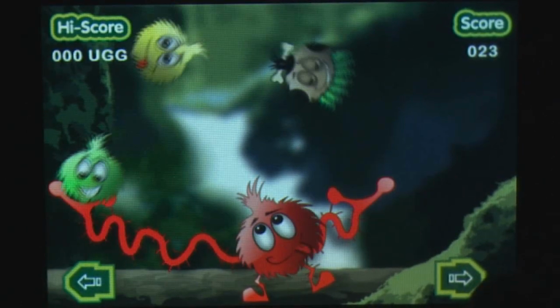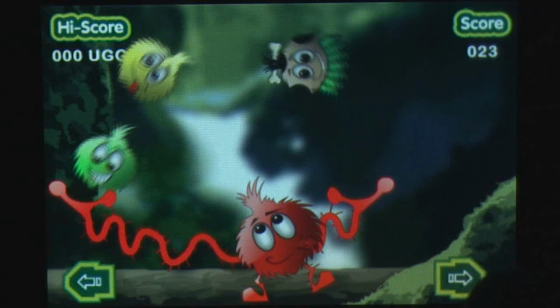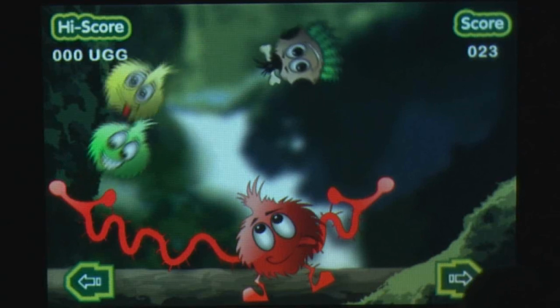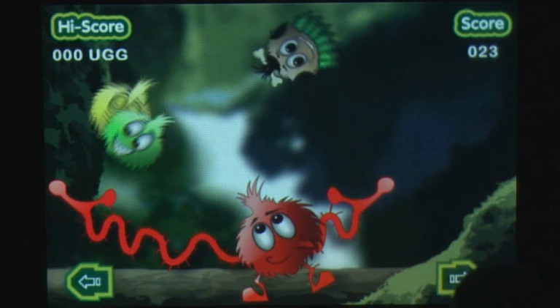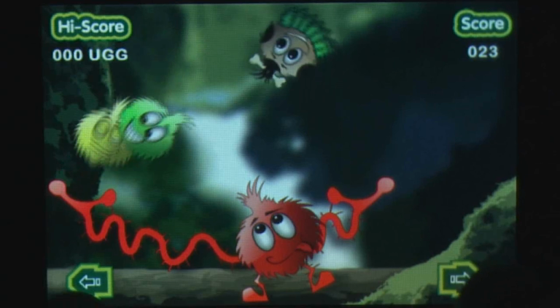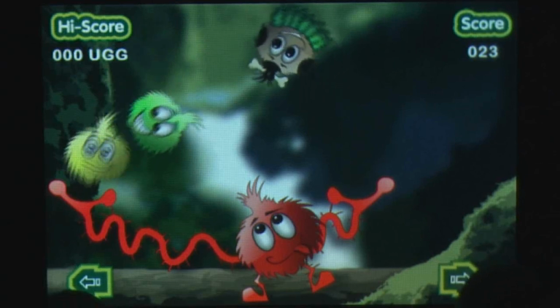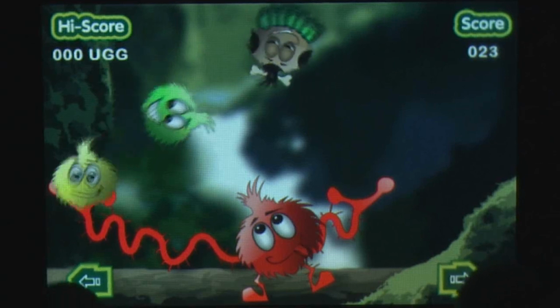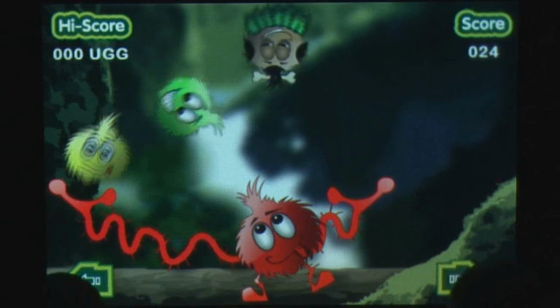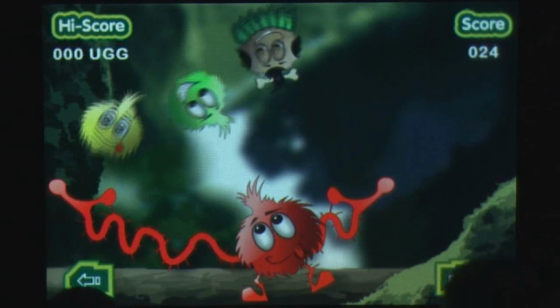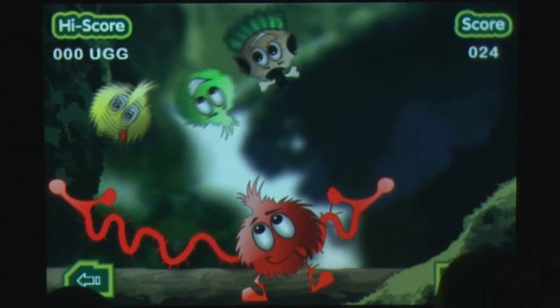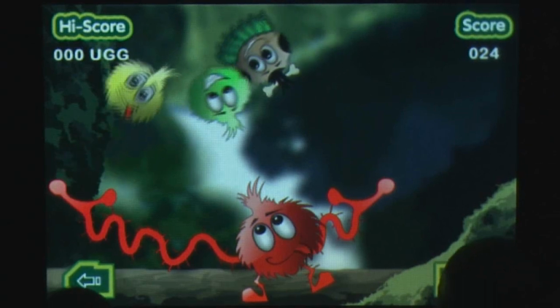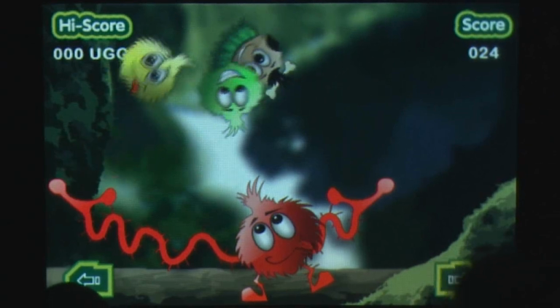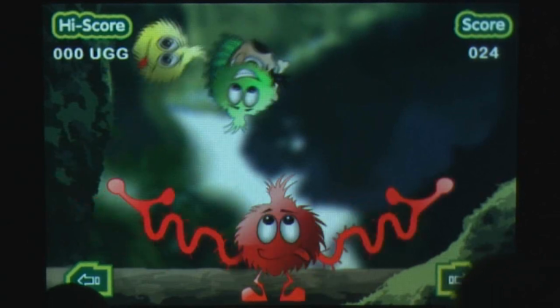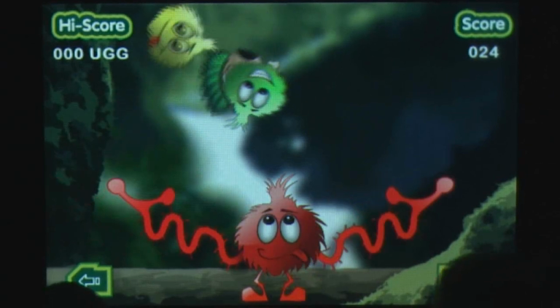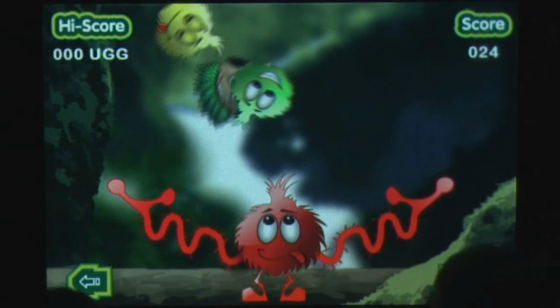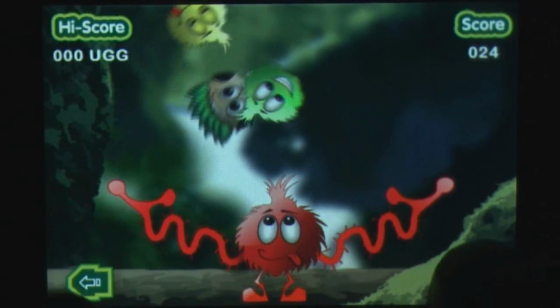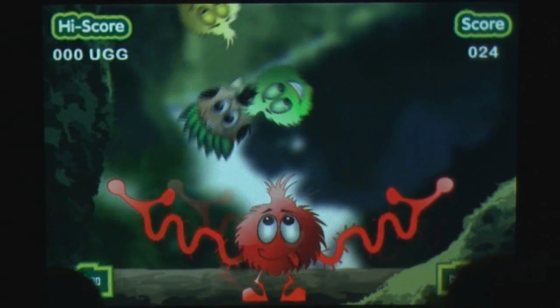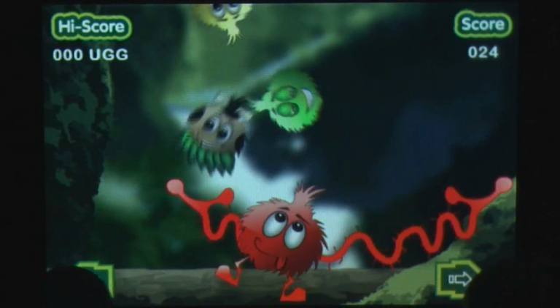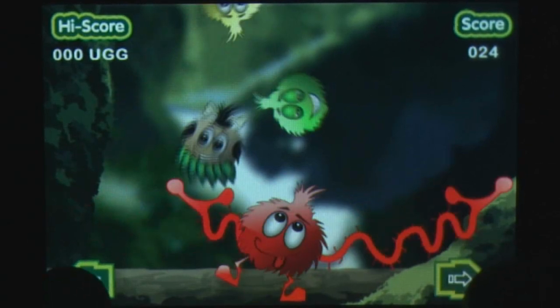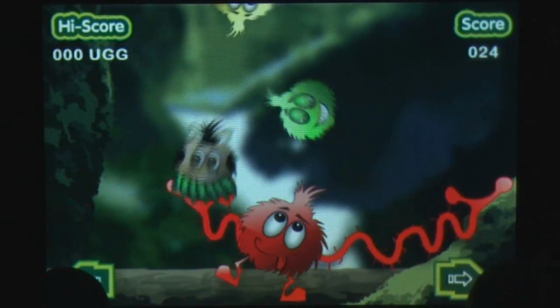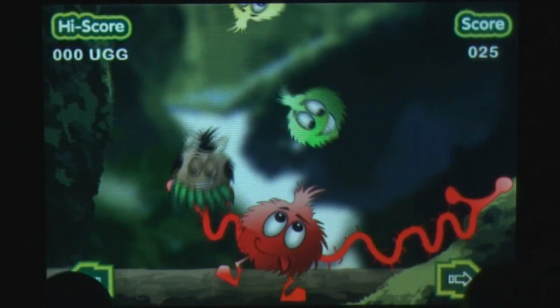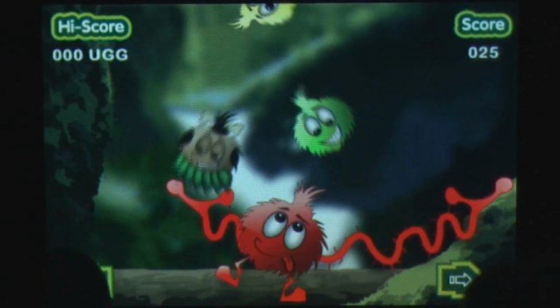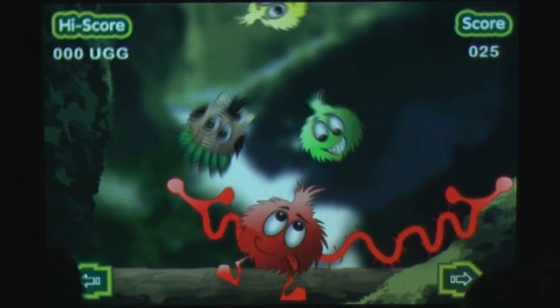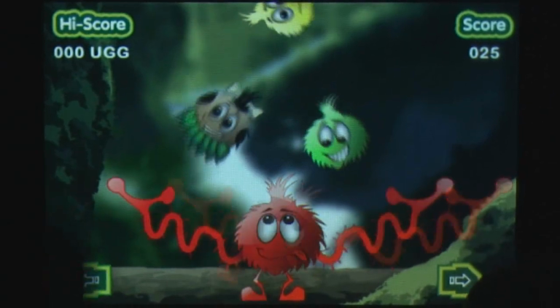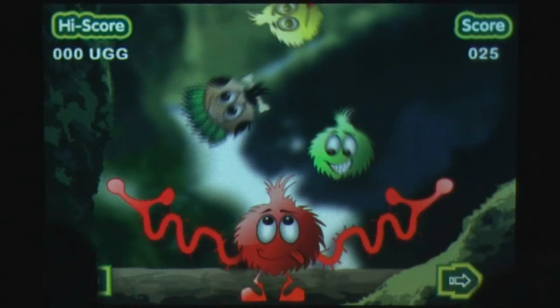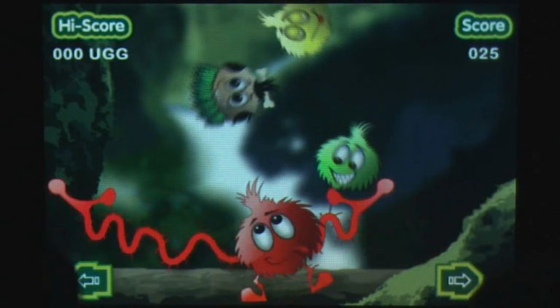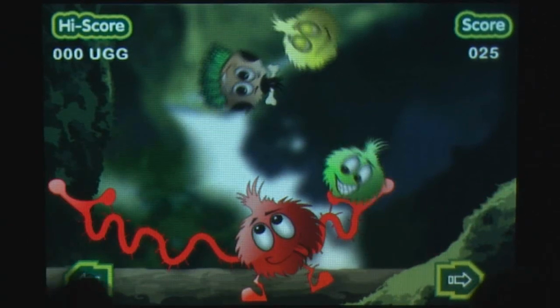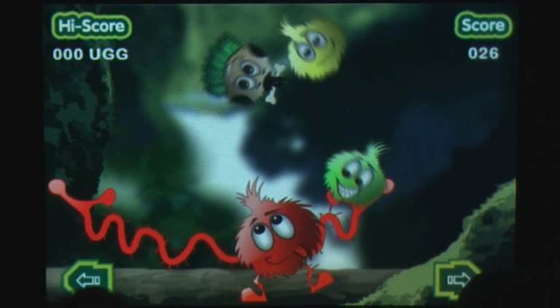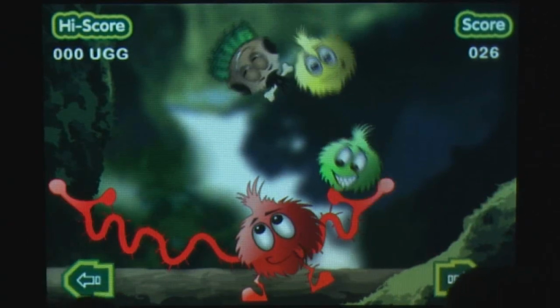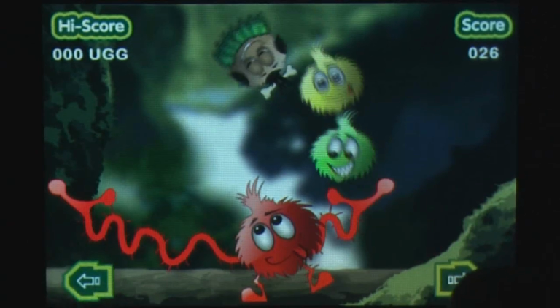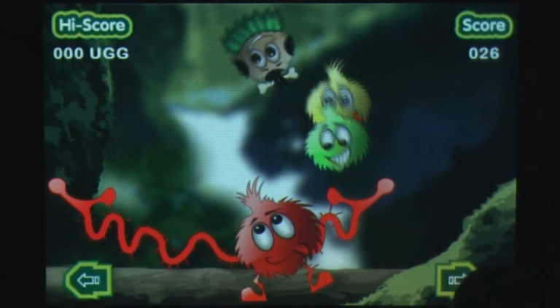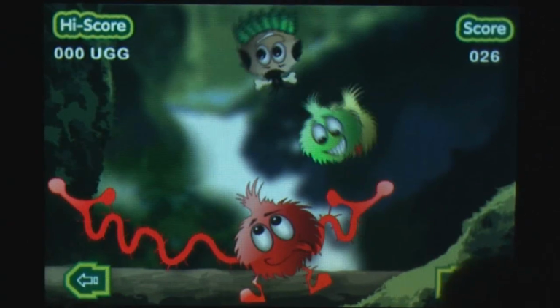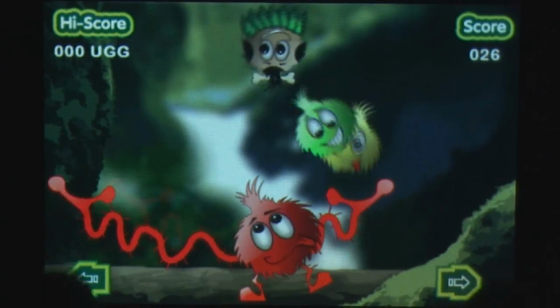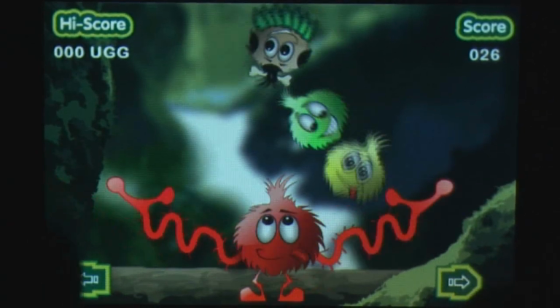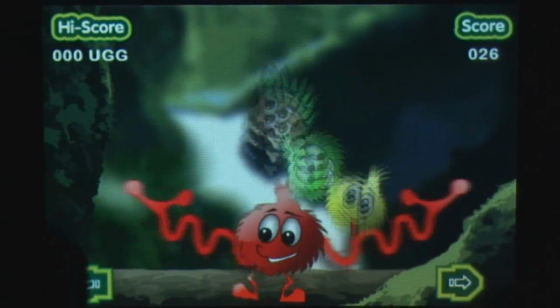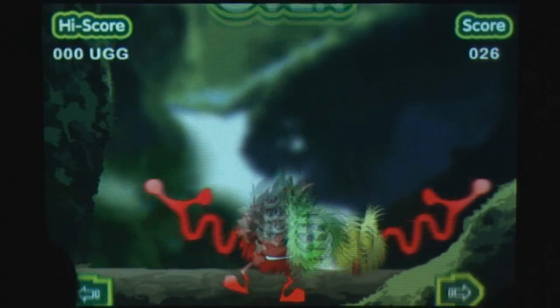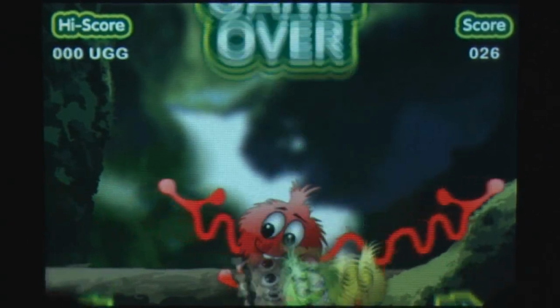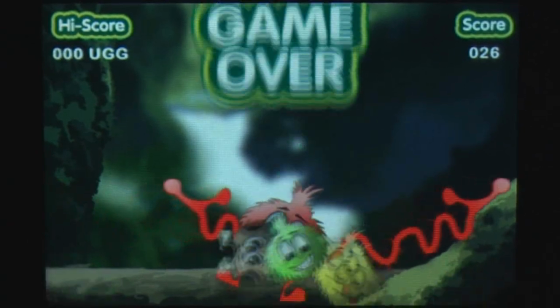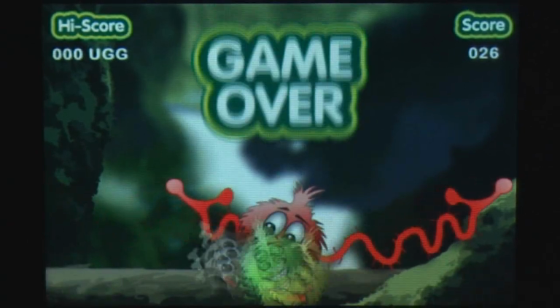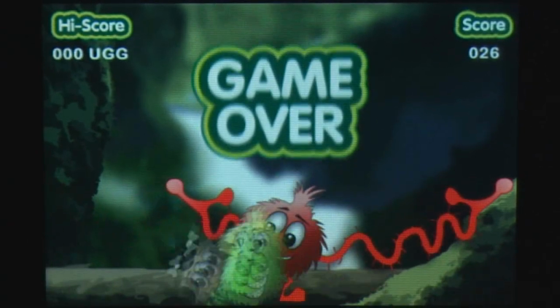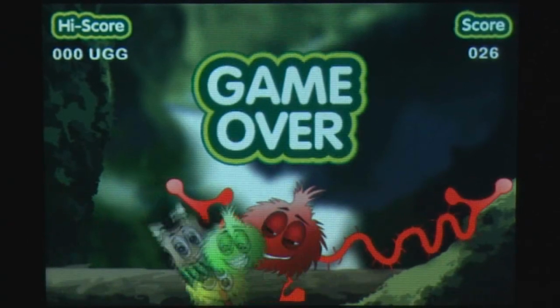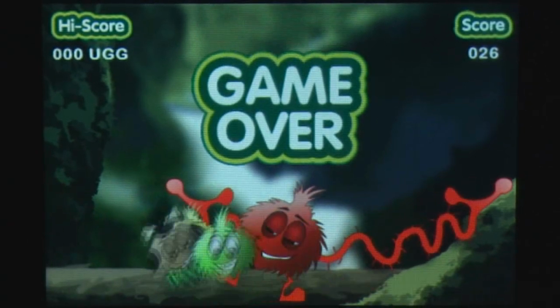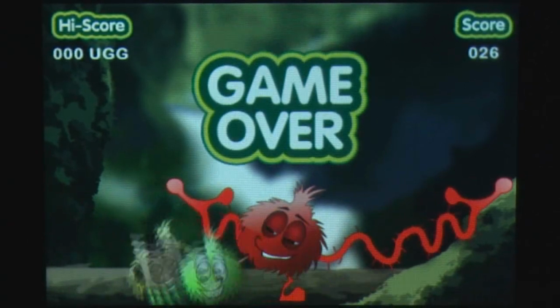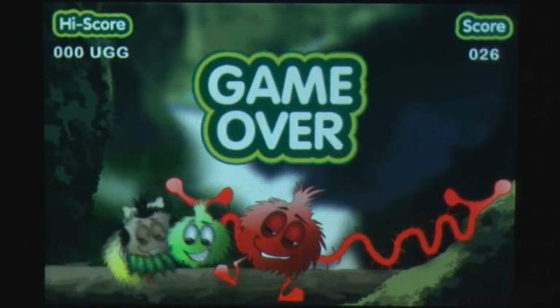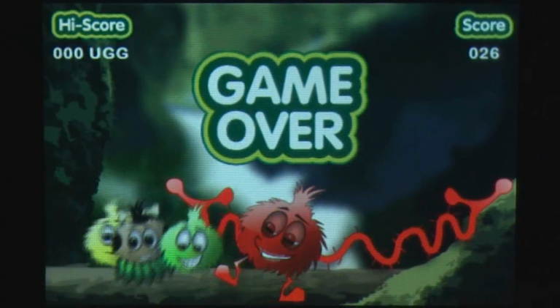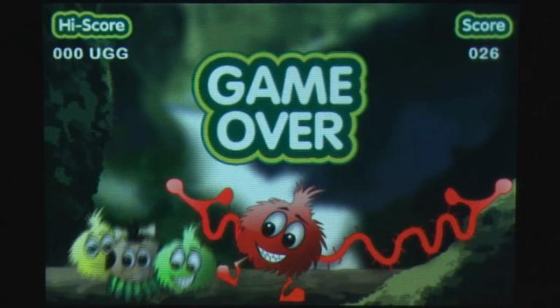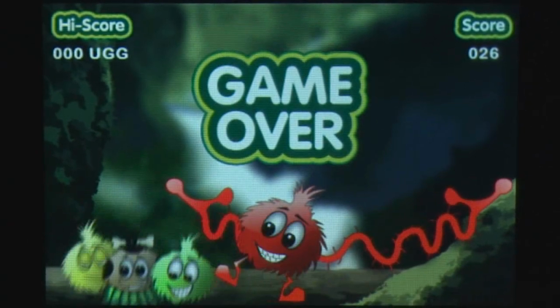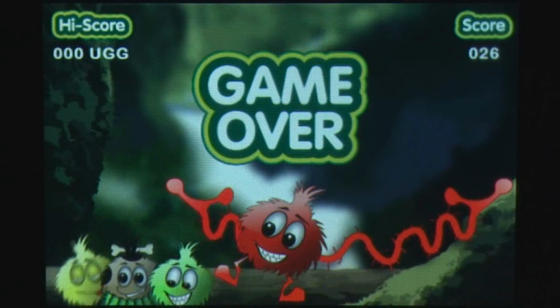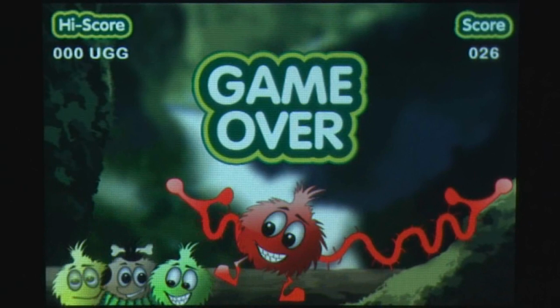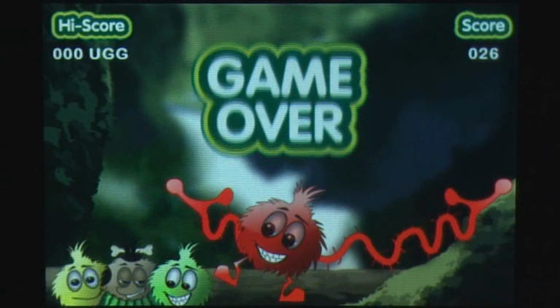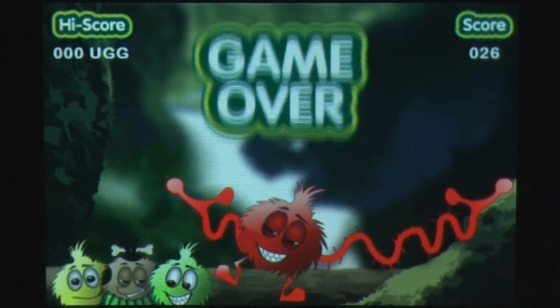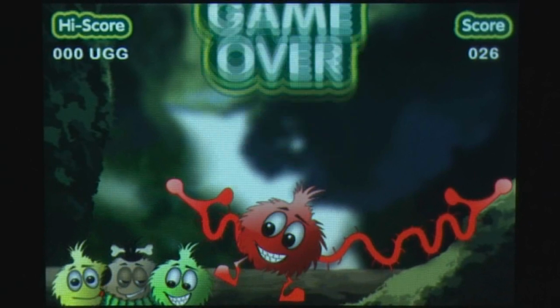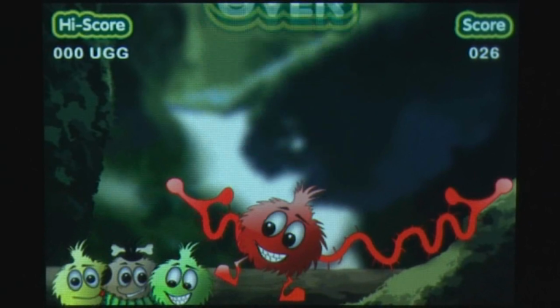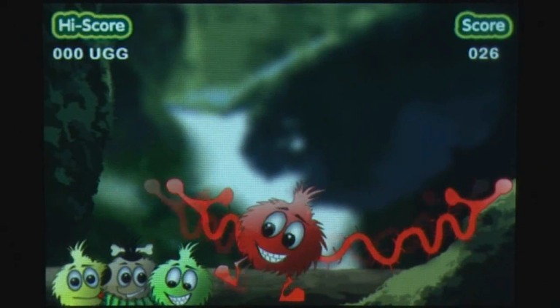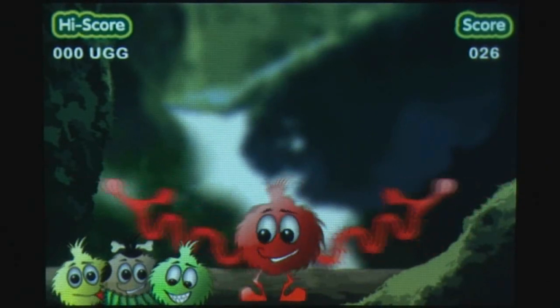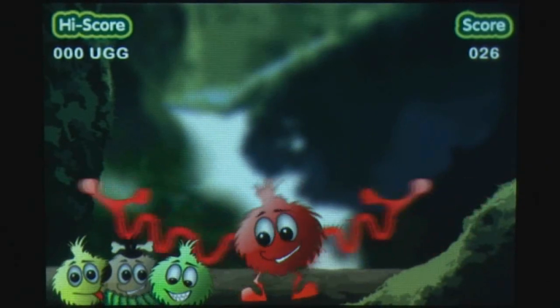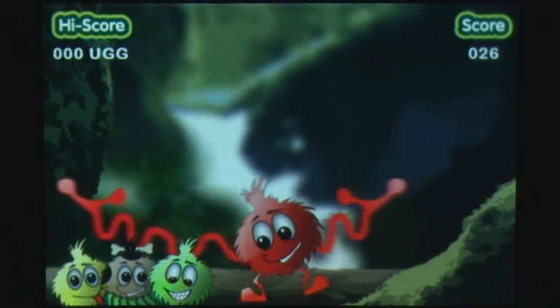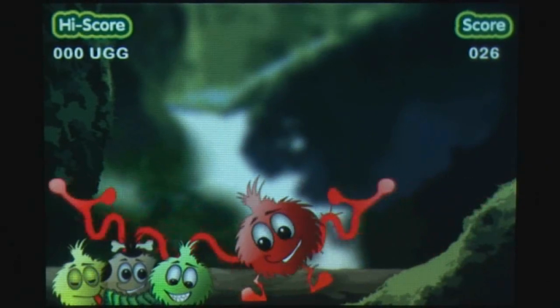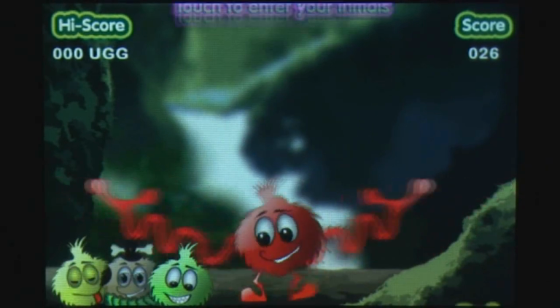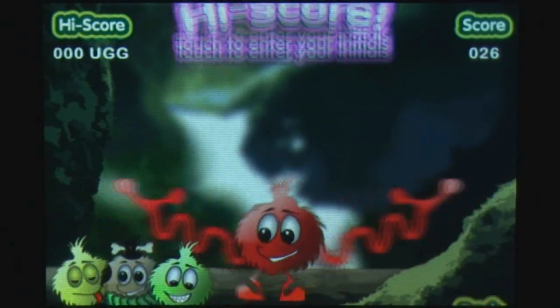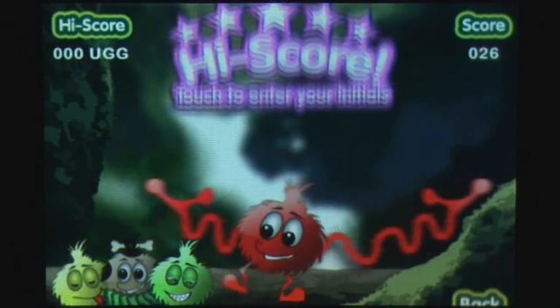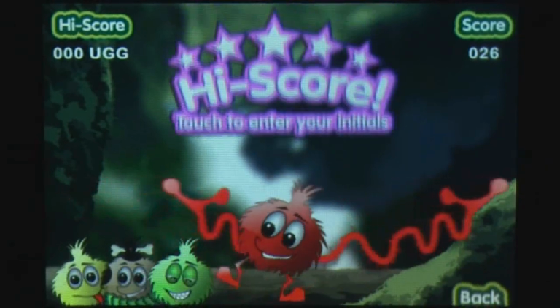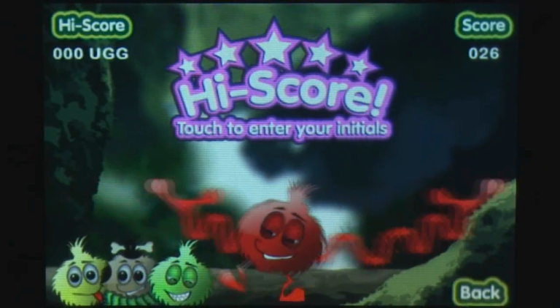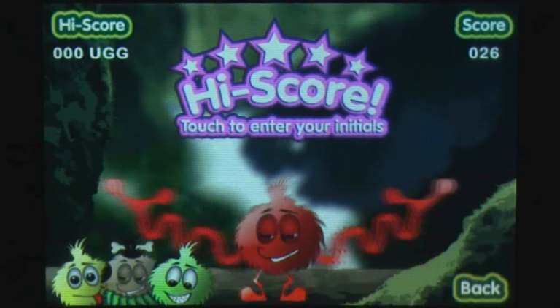Overall, if you are looking for a game for the kids, this could be some fun. But if you want a game to hold your attention for more than two minutes, look elsewhere.